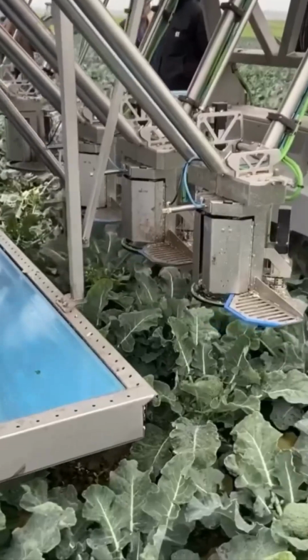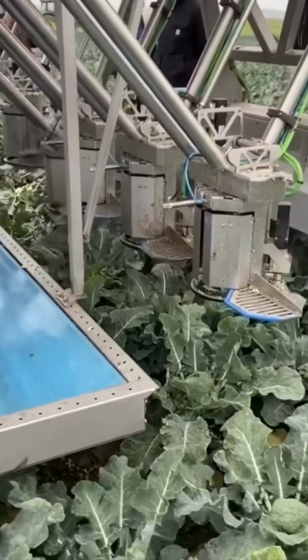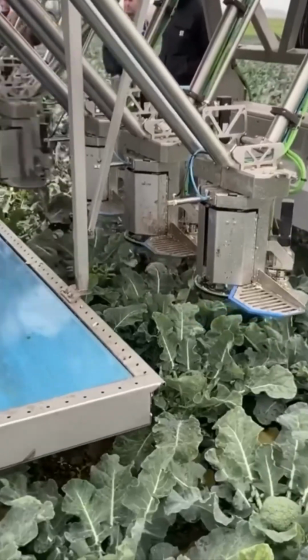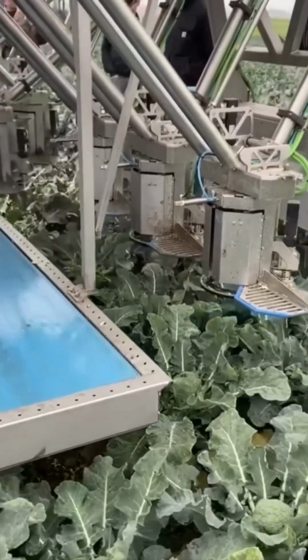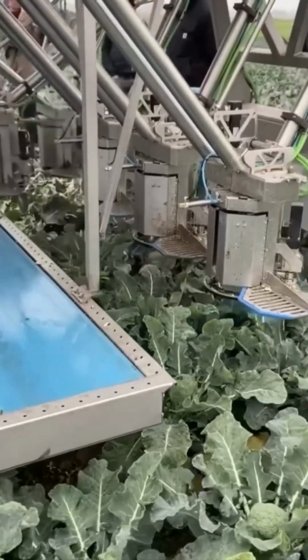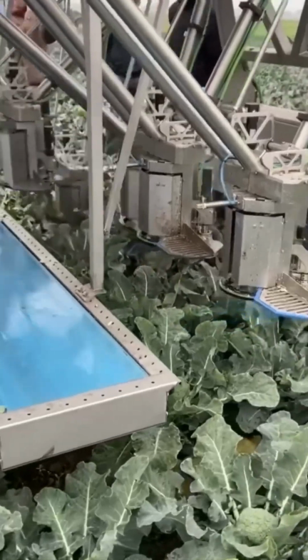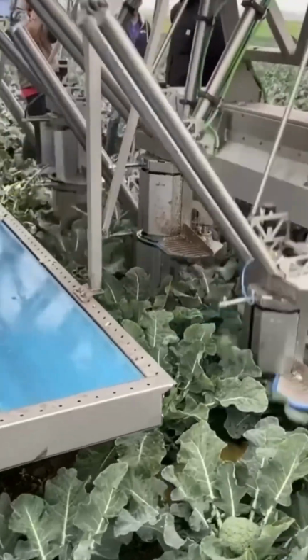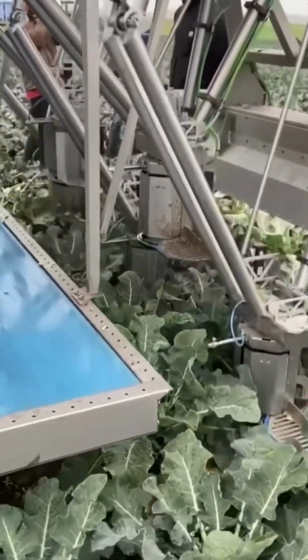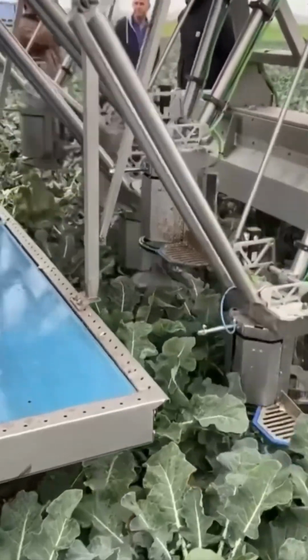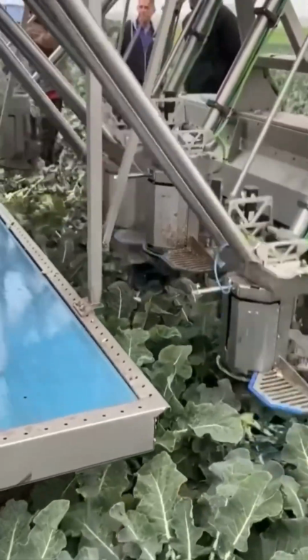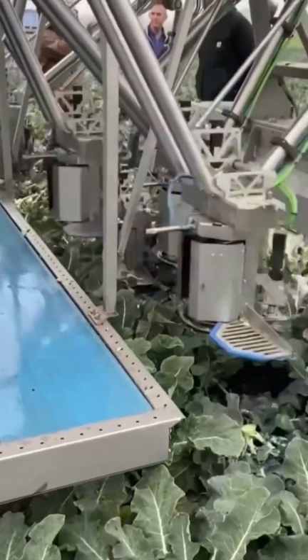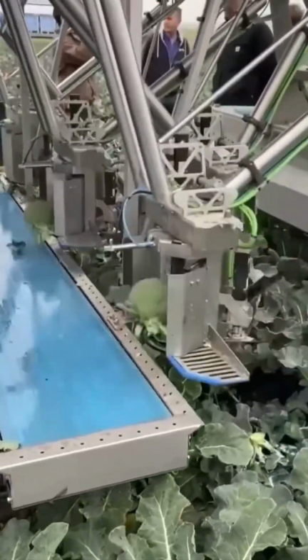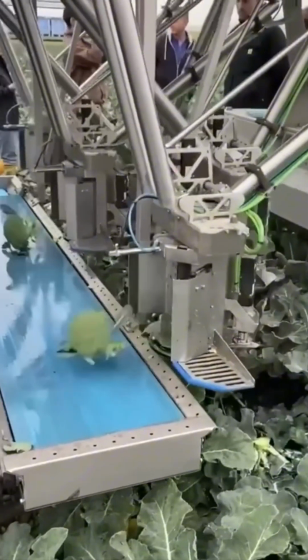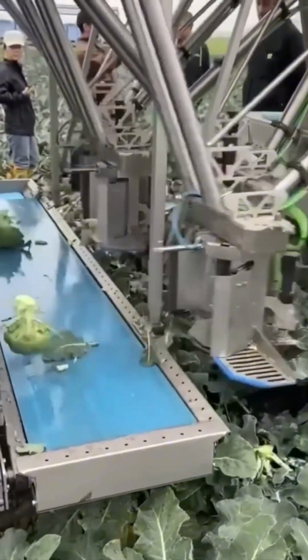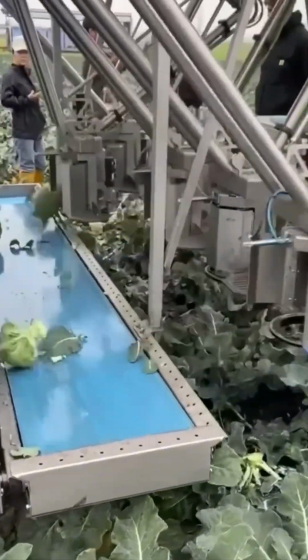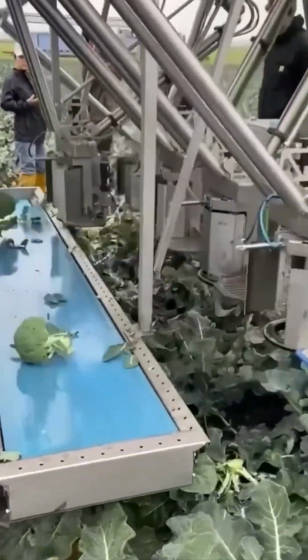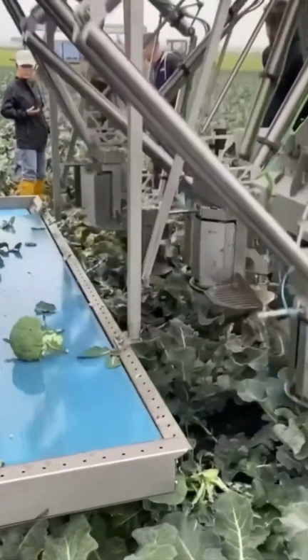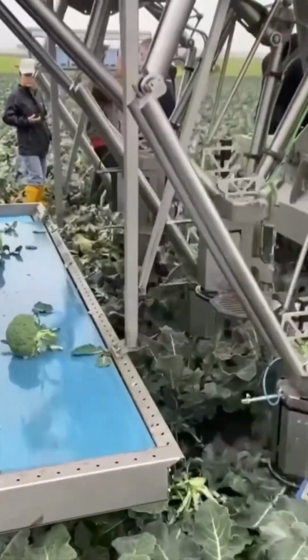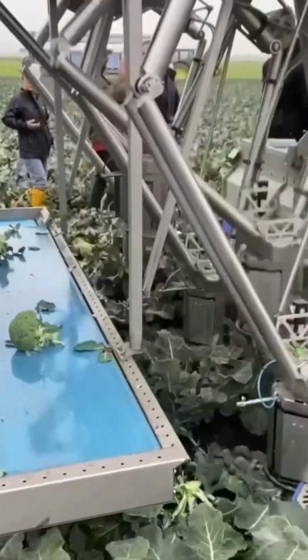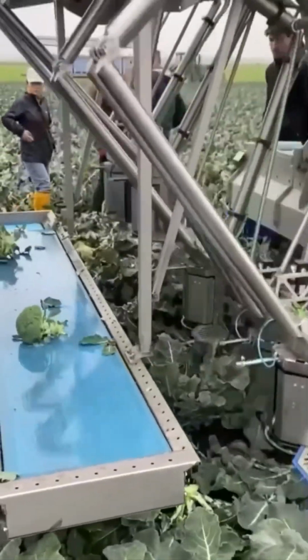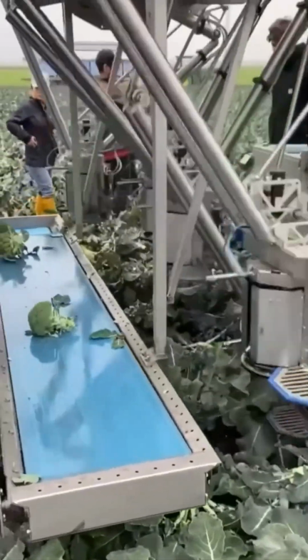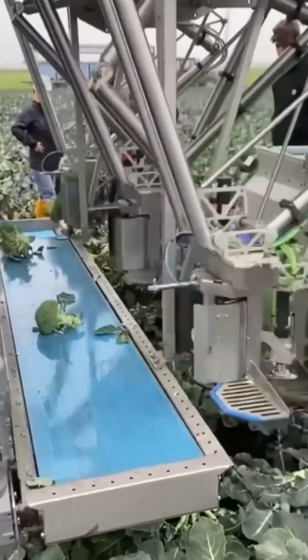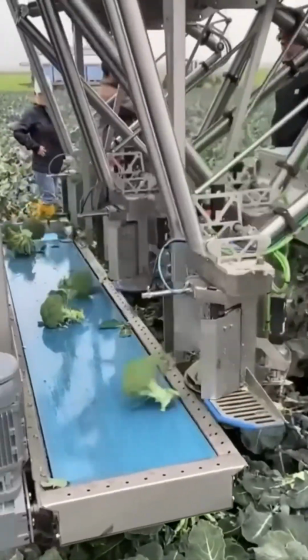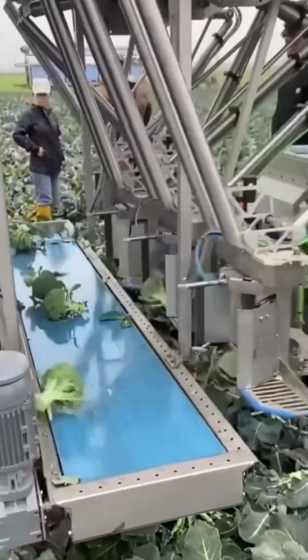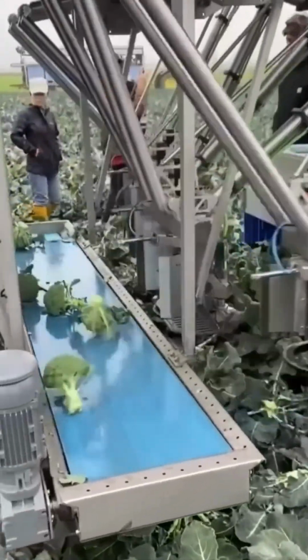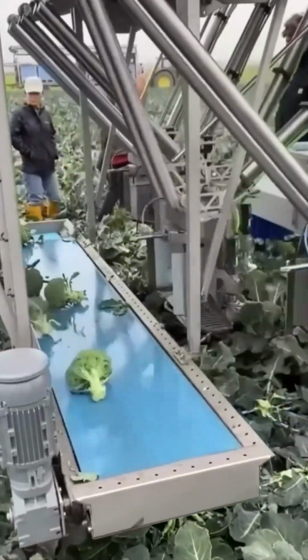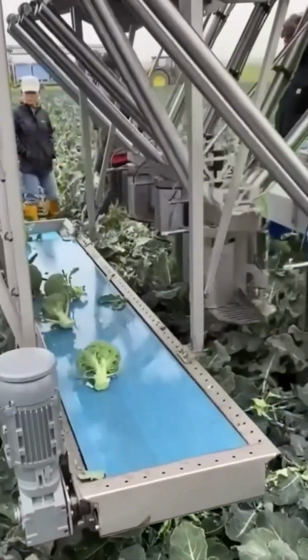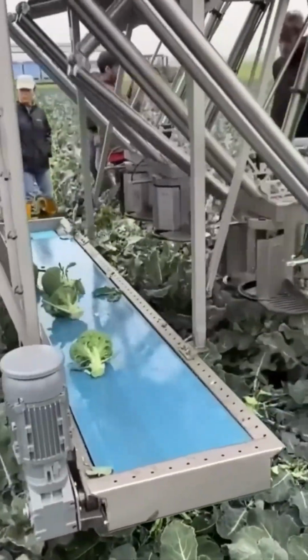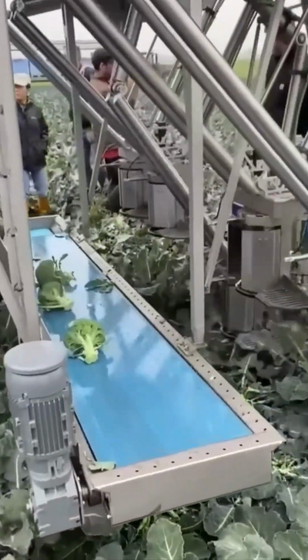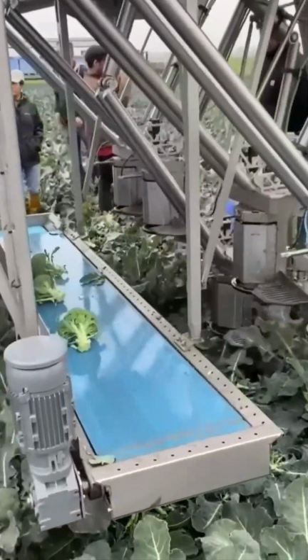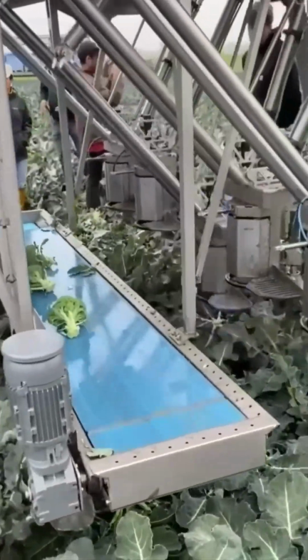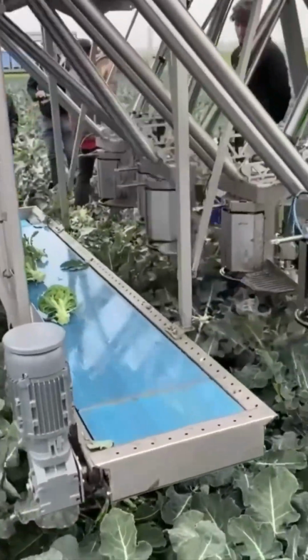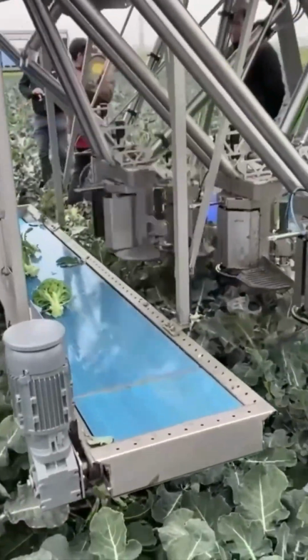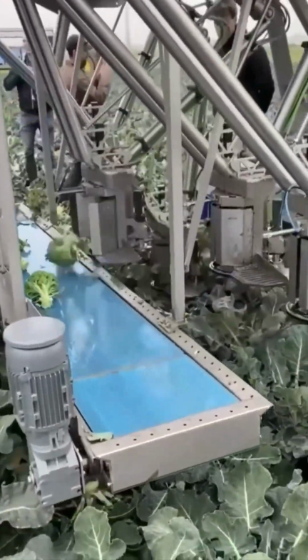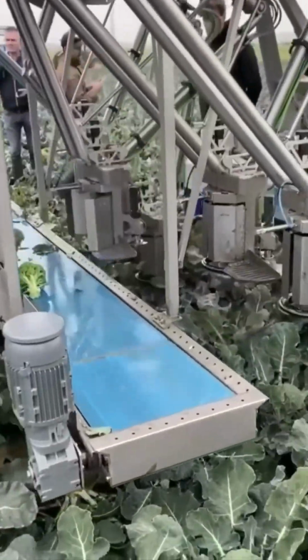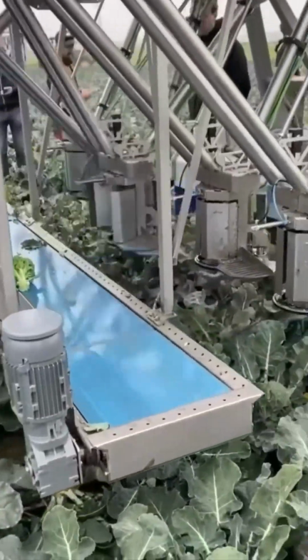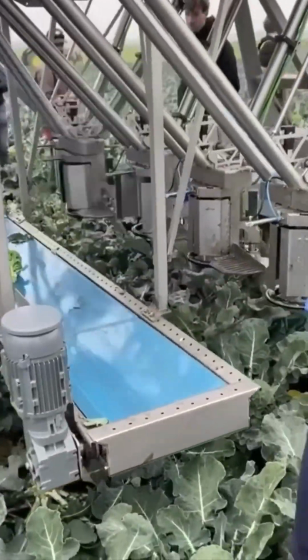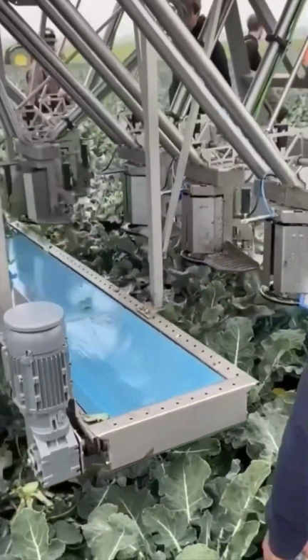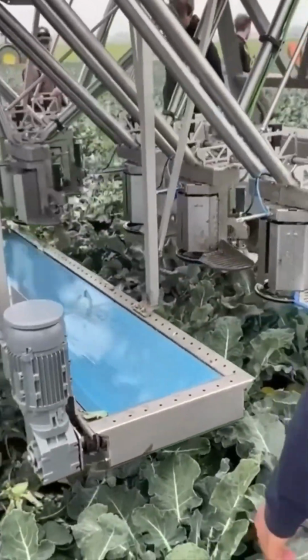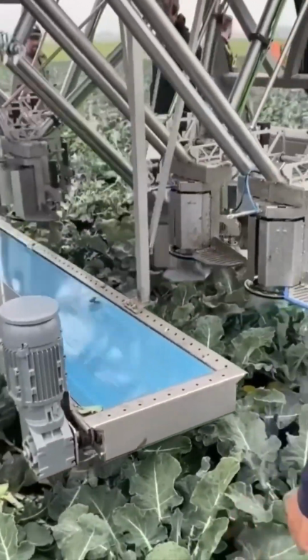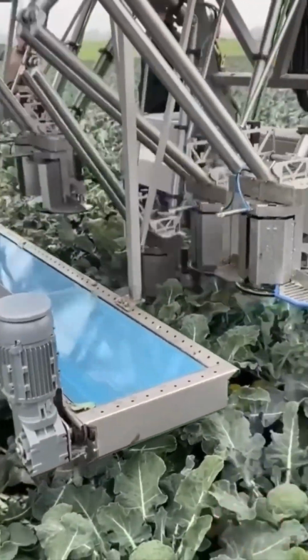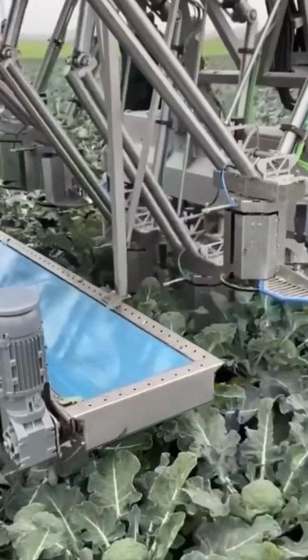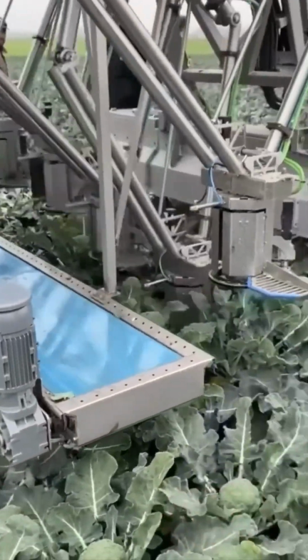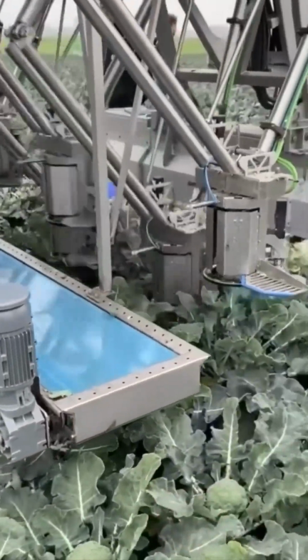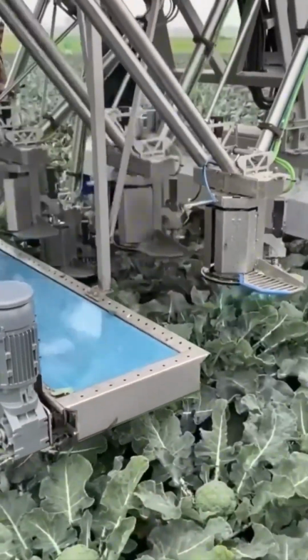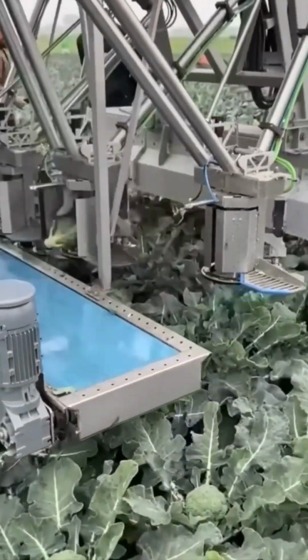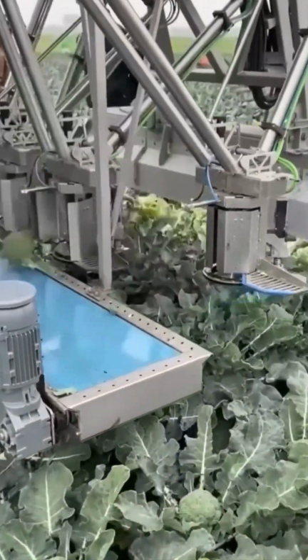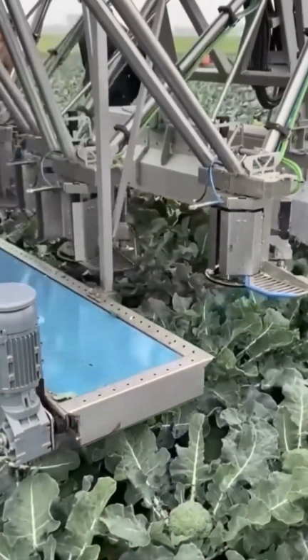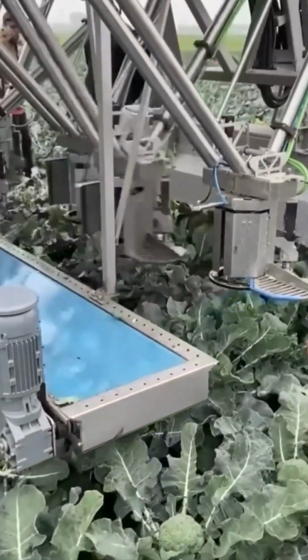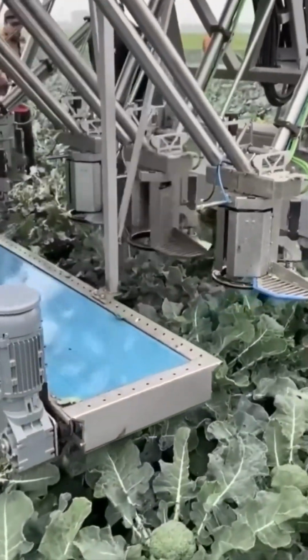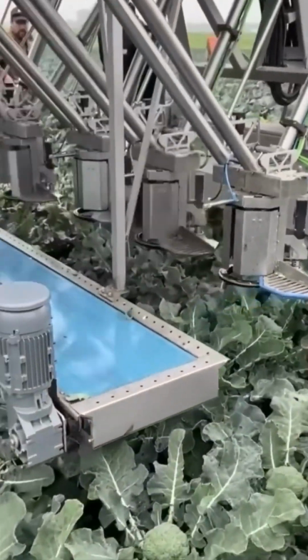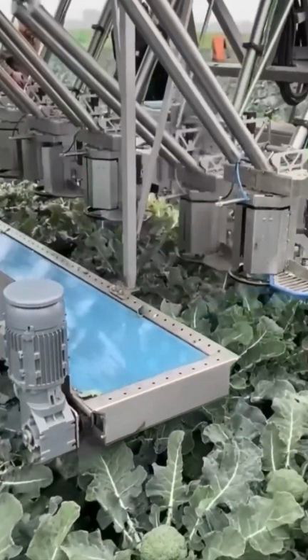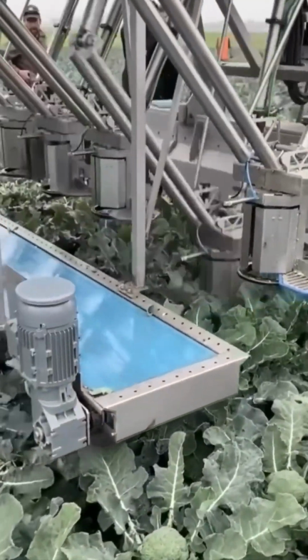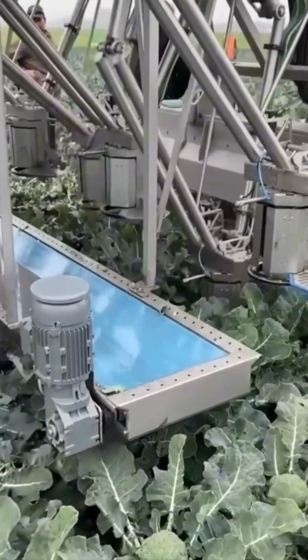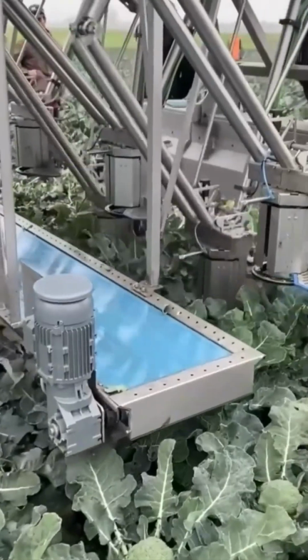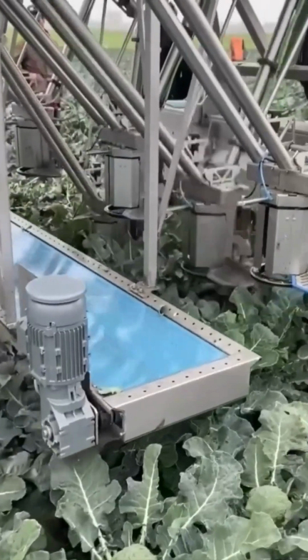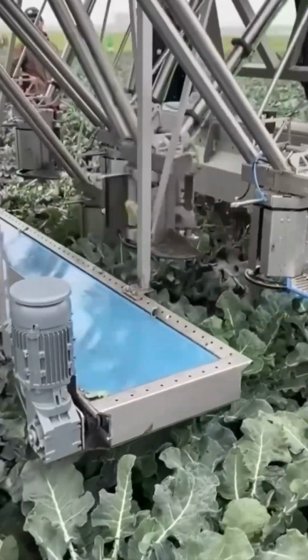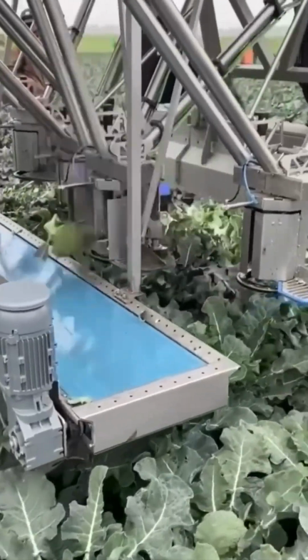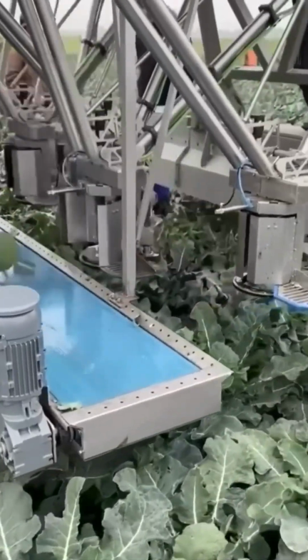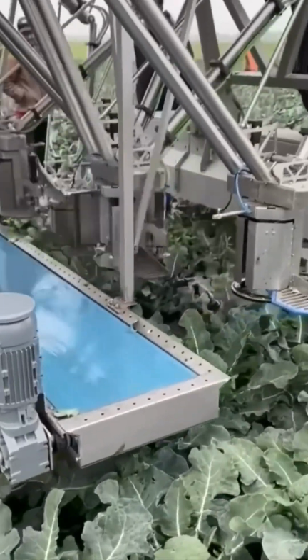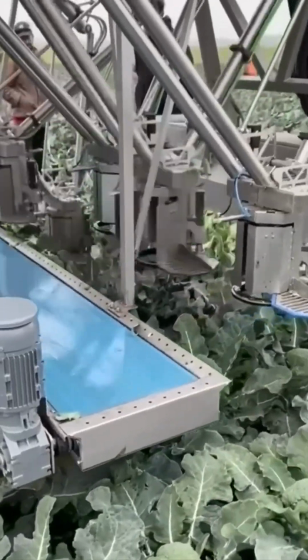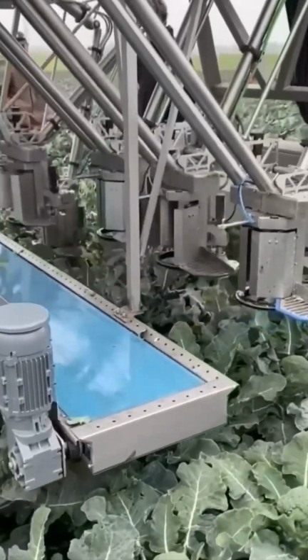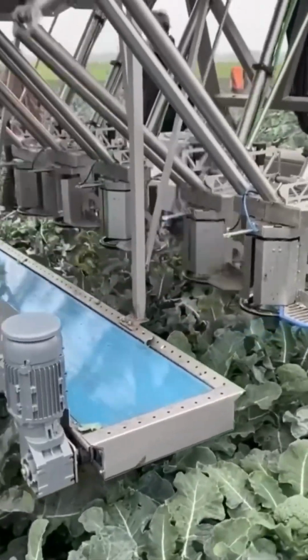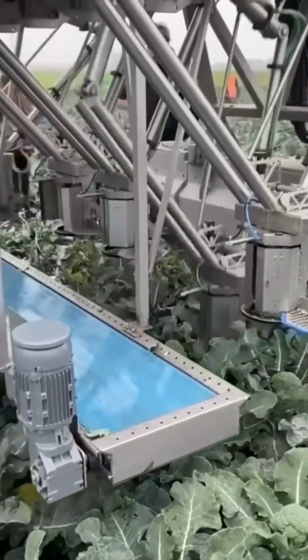Next, a vegetable harvesting machine. It plucks greens with such care you'd think it's a Michelin chef preparing a salad.